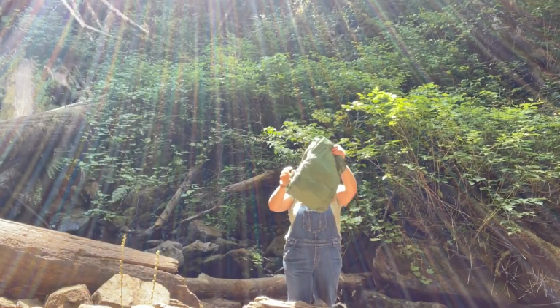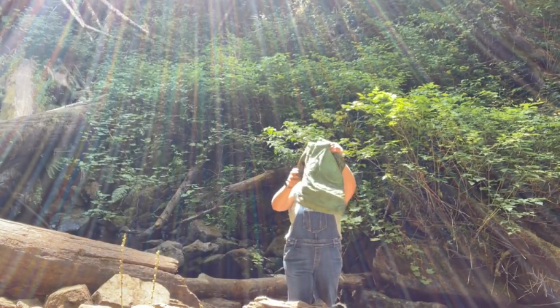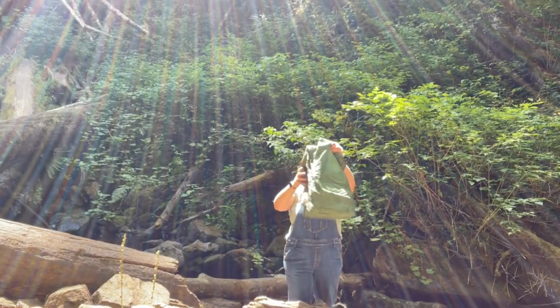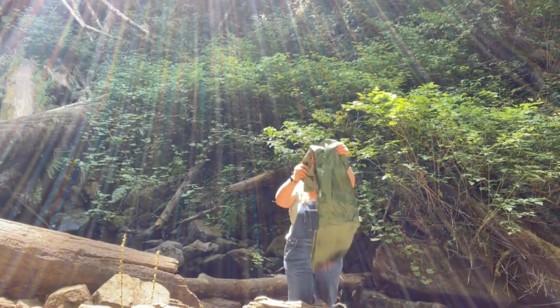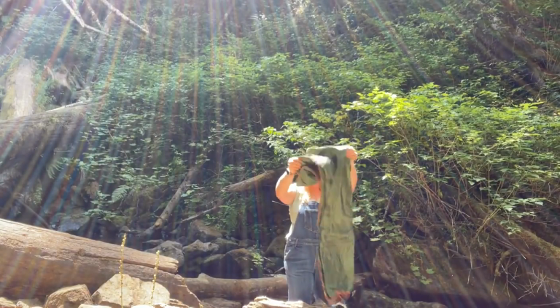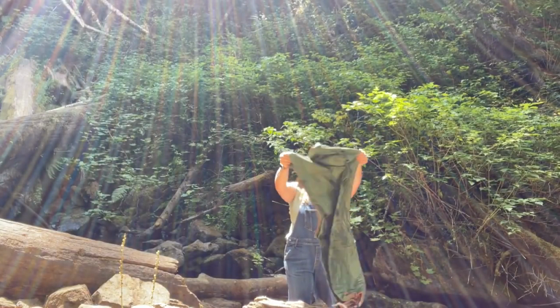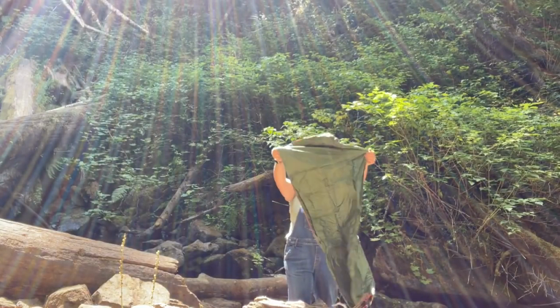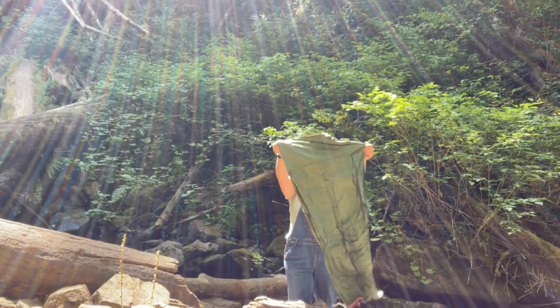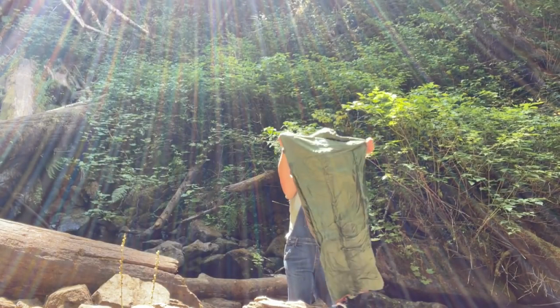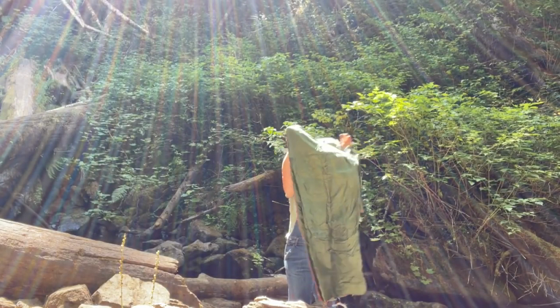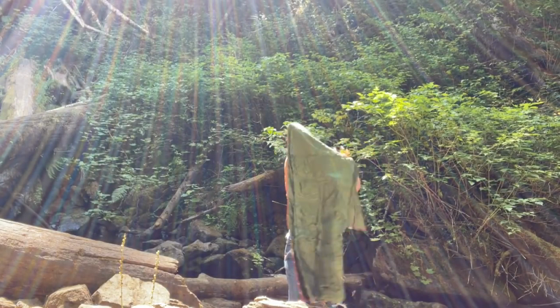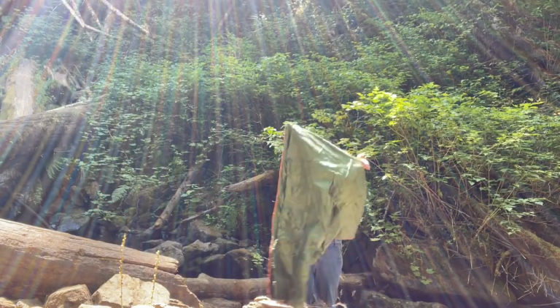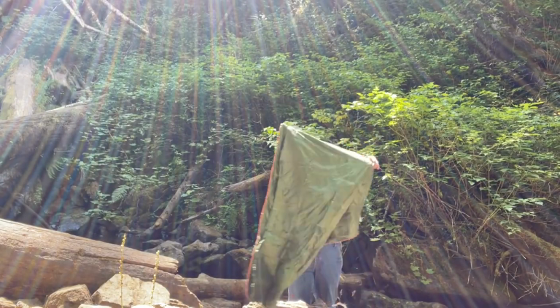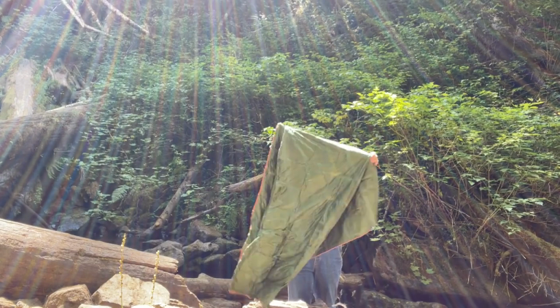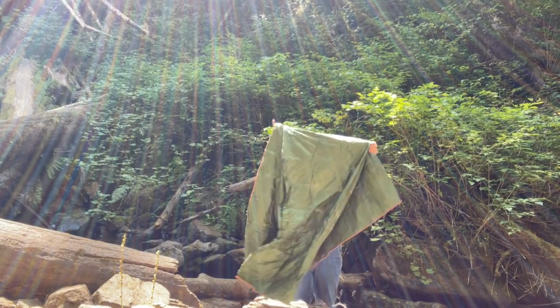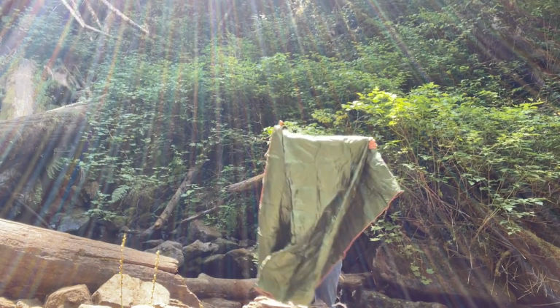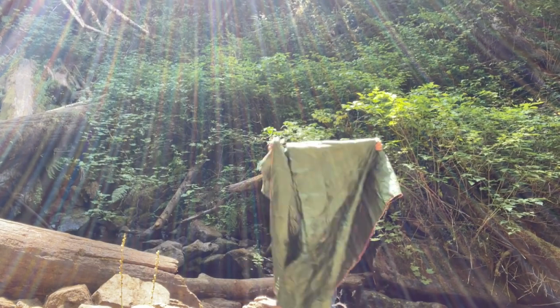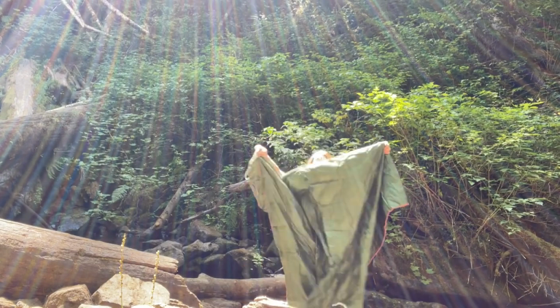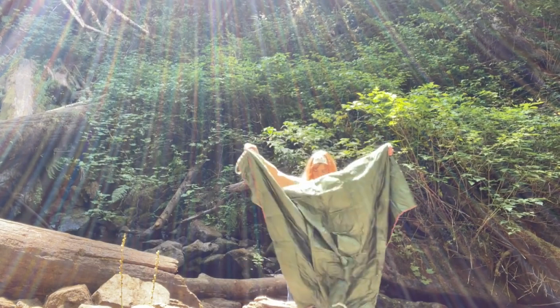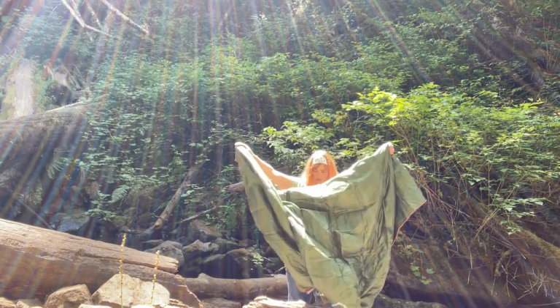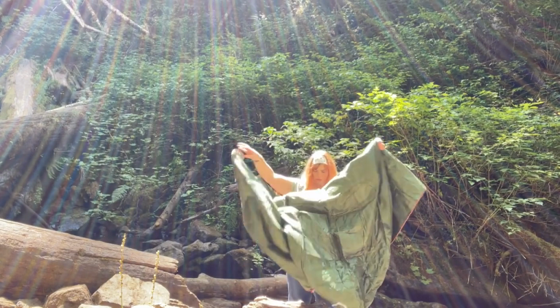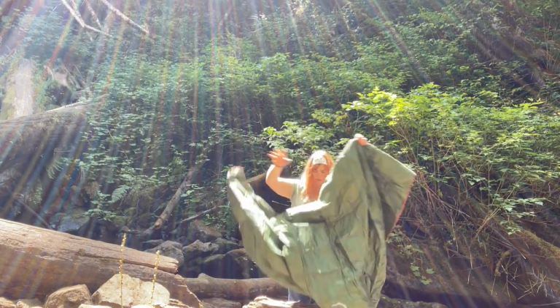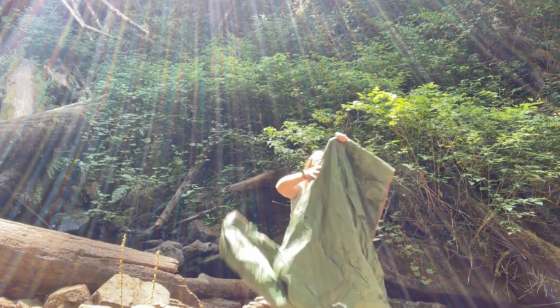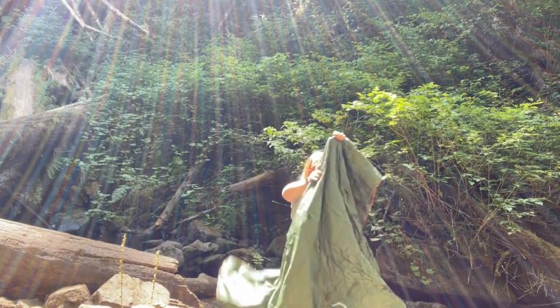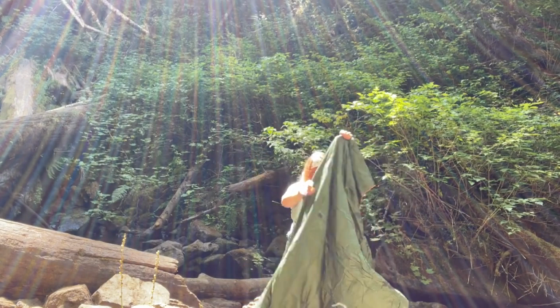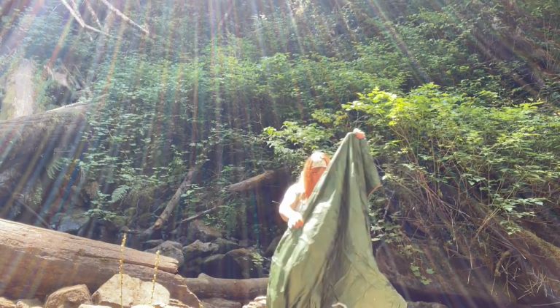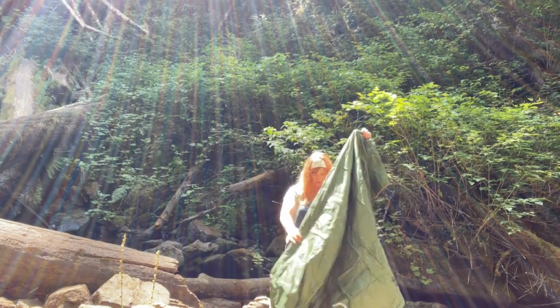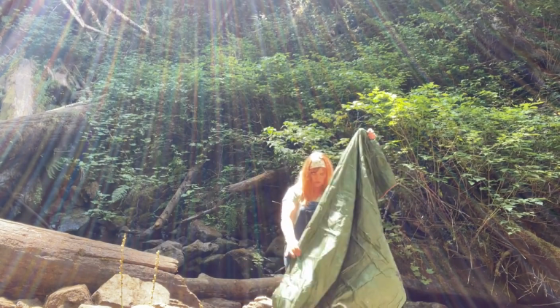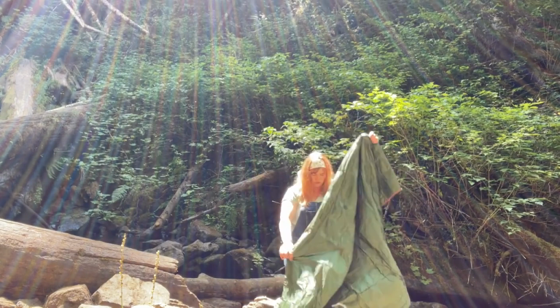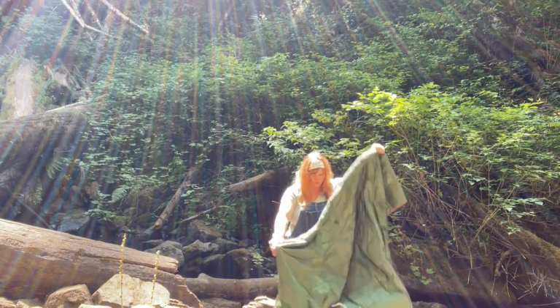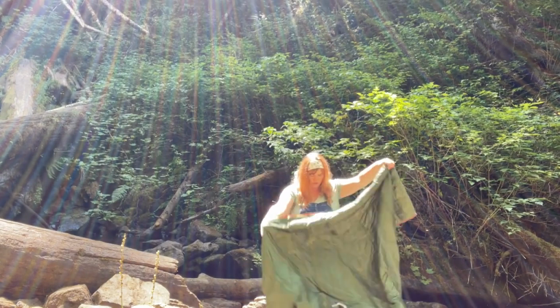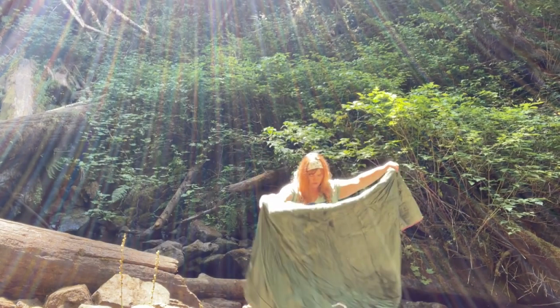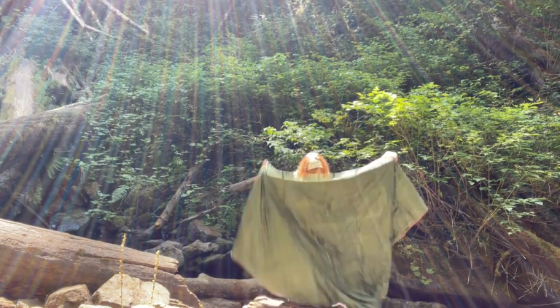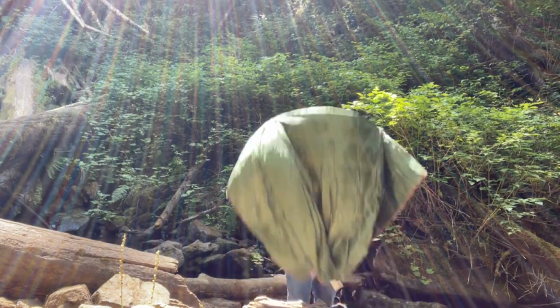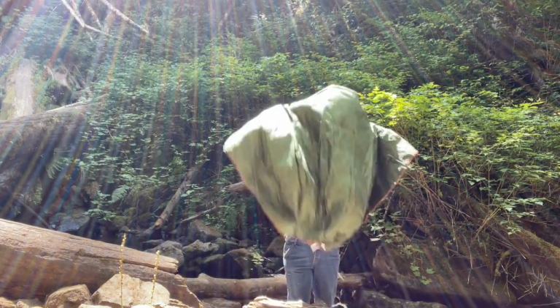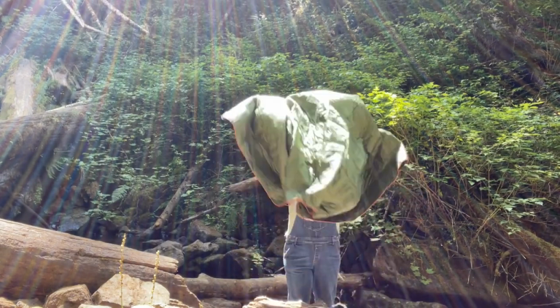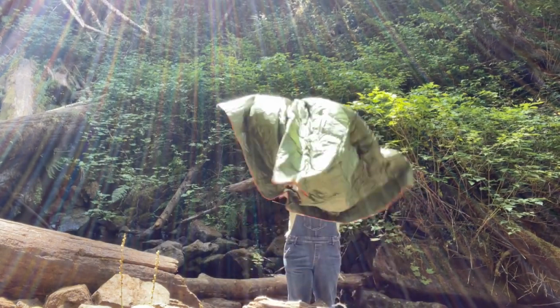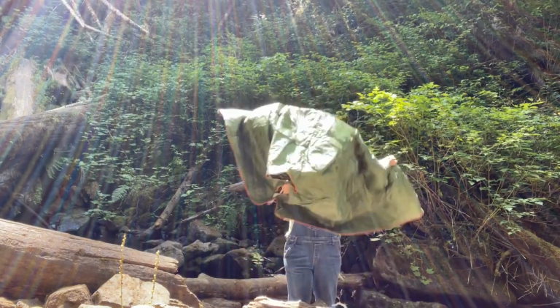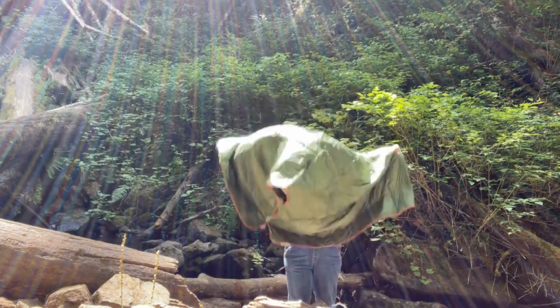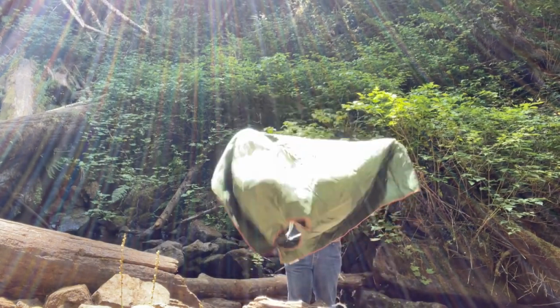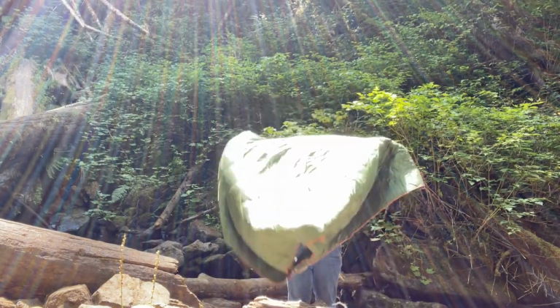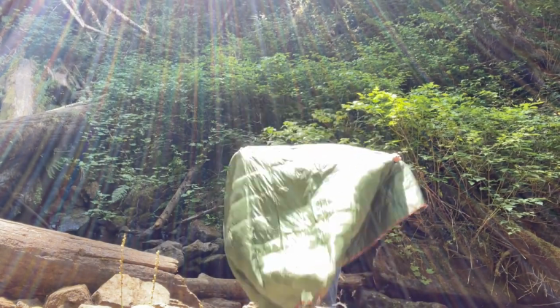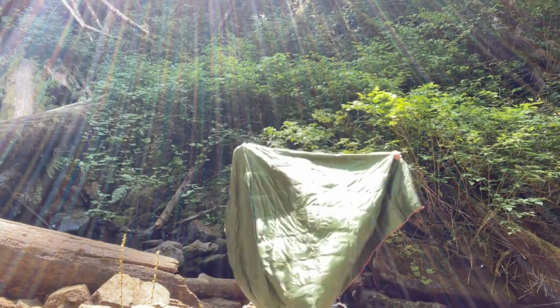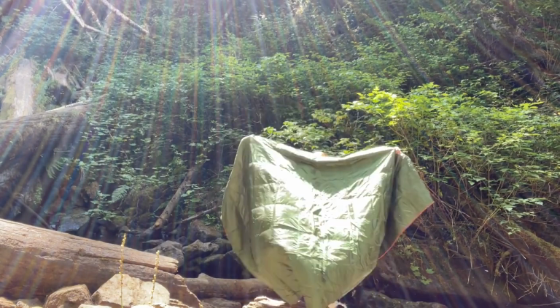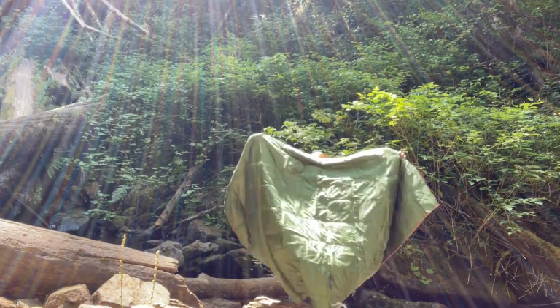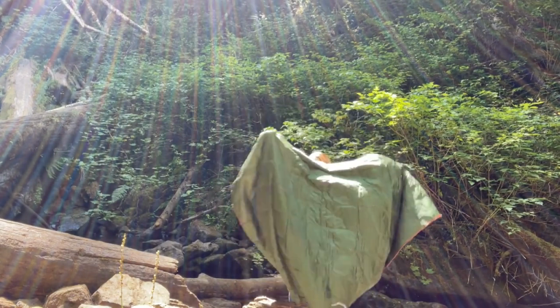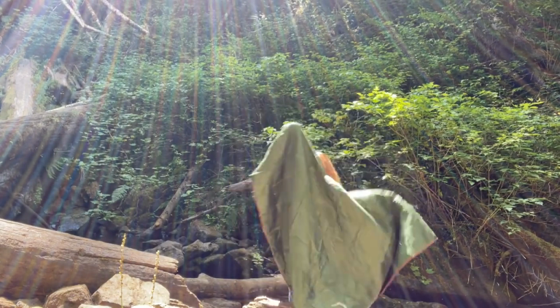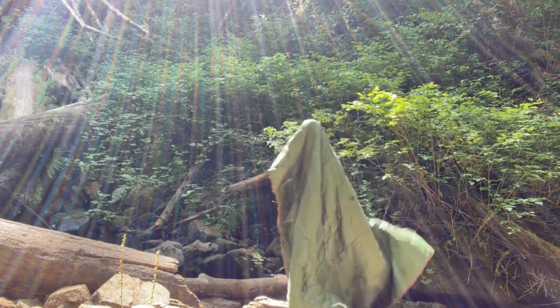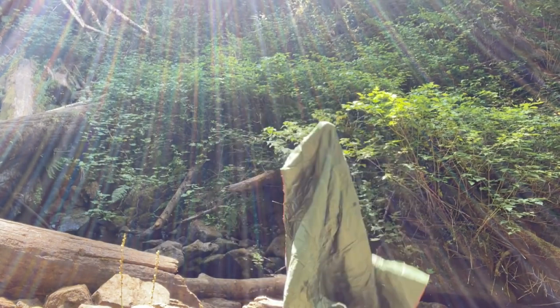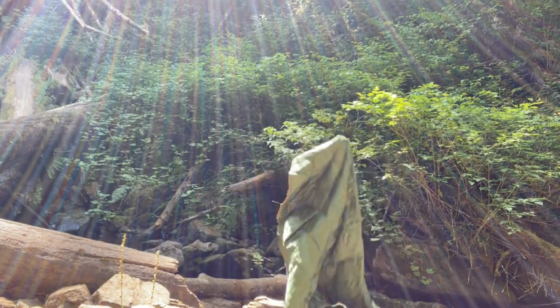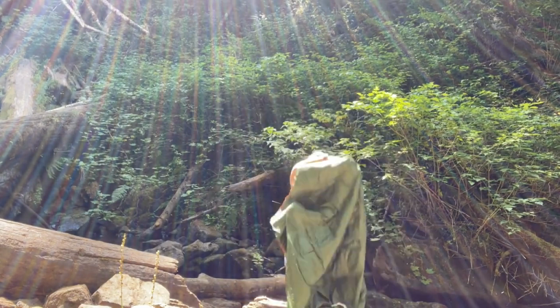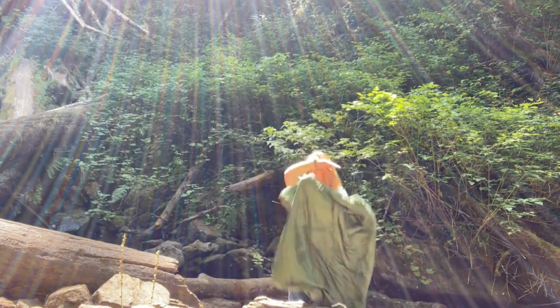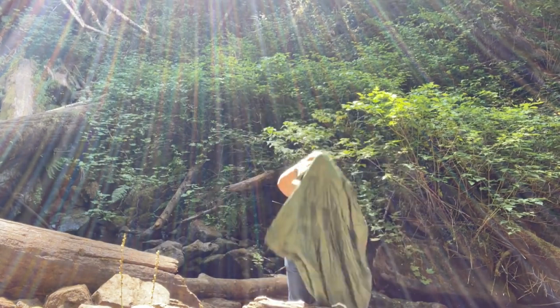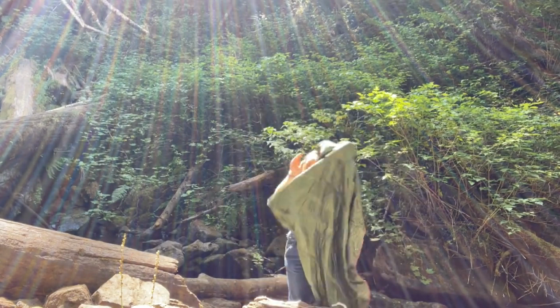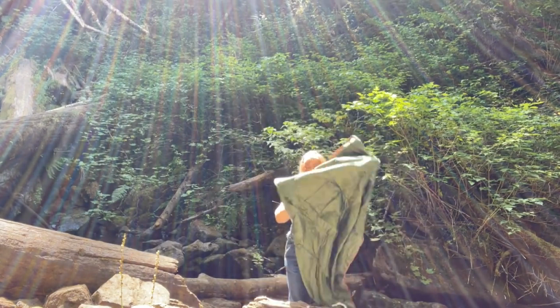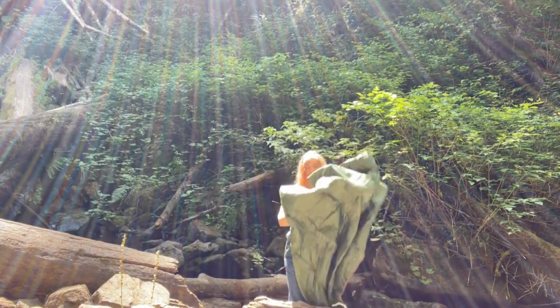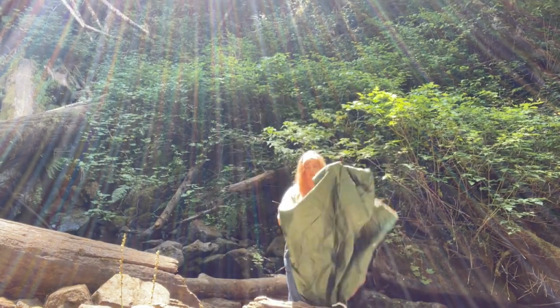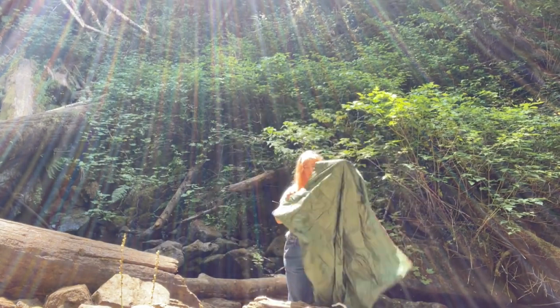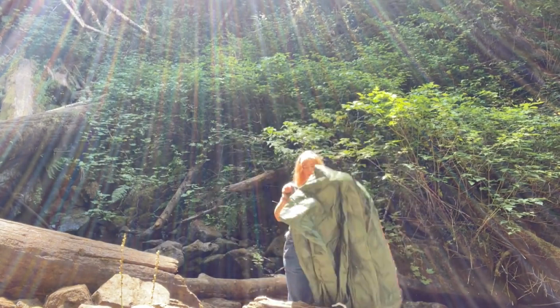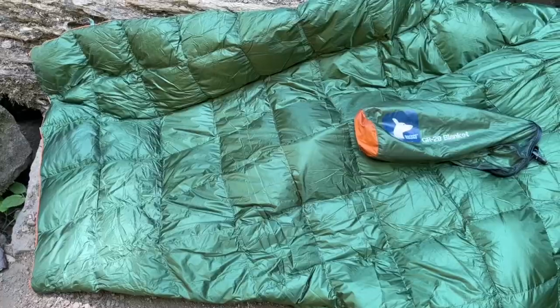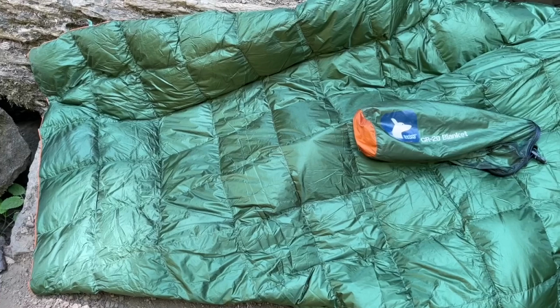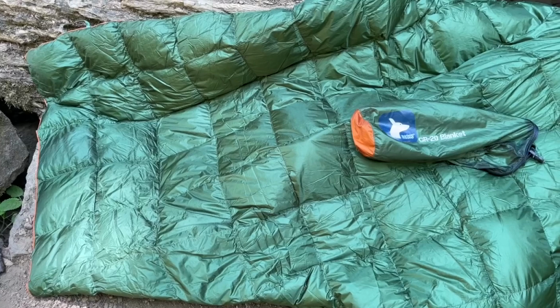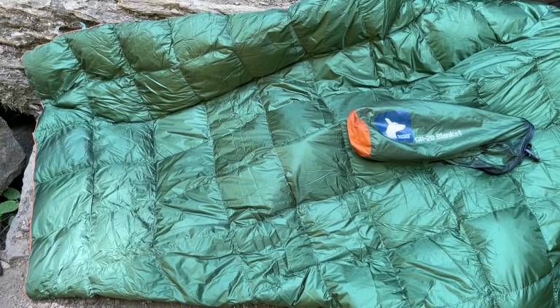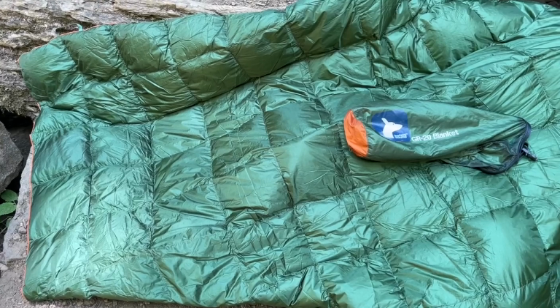This blanket is perfect for our weather here in the Pacific Northwest. It's ultra warm, but still ultra packable.